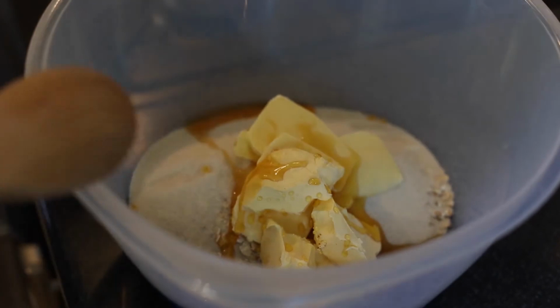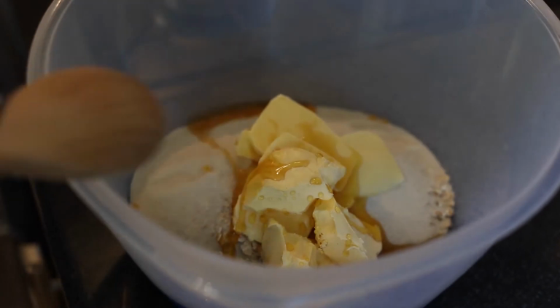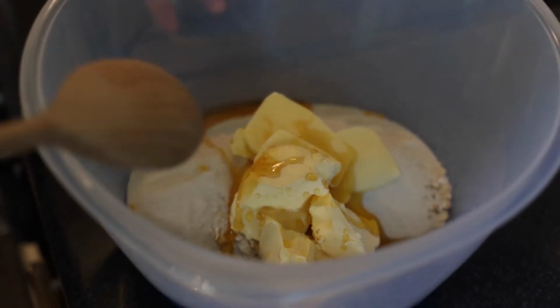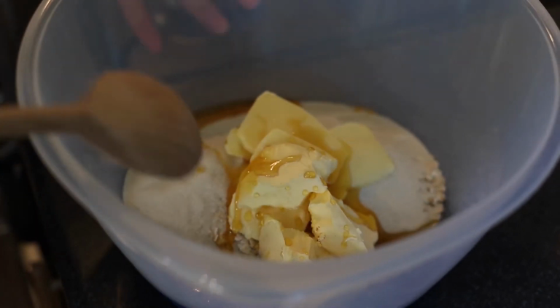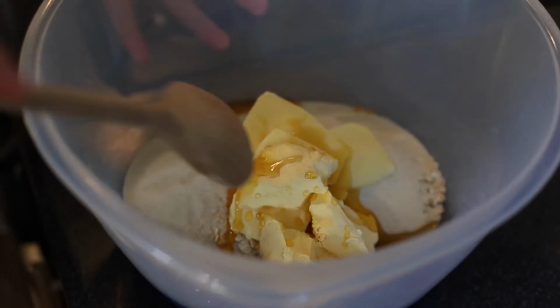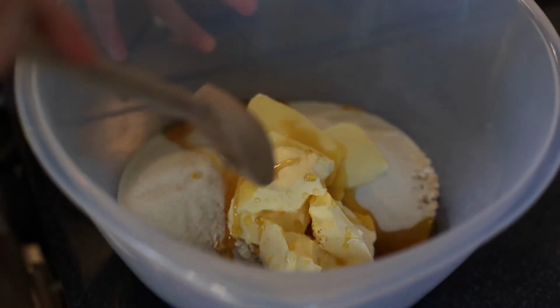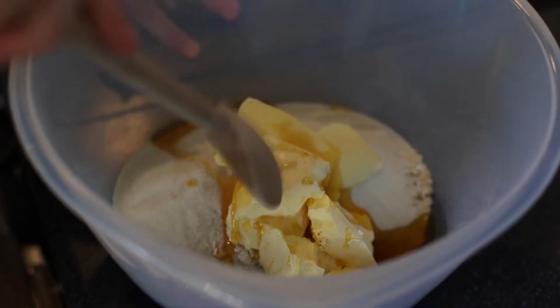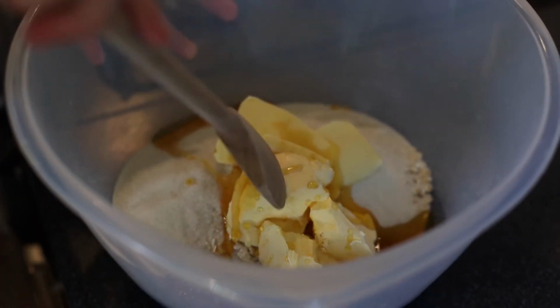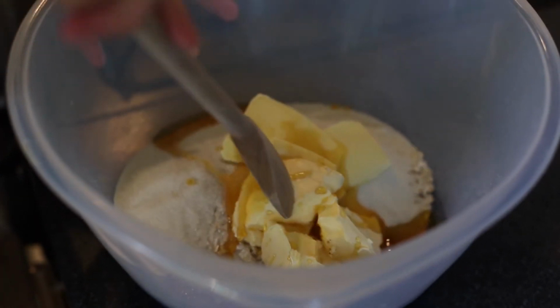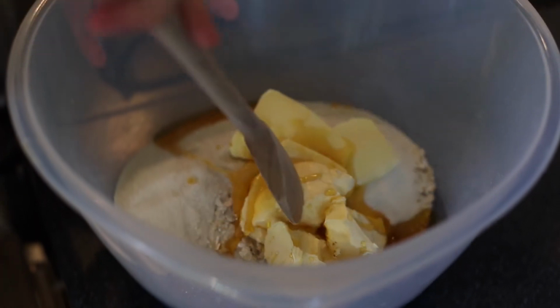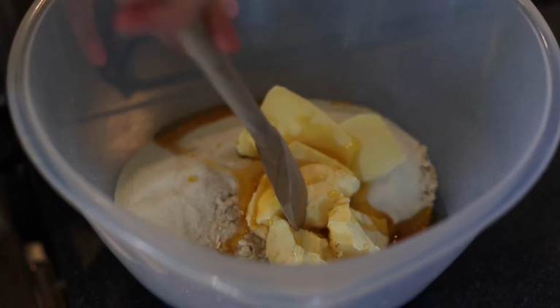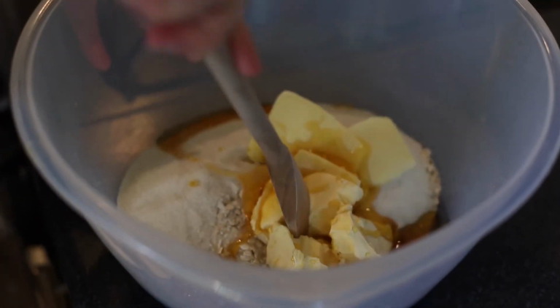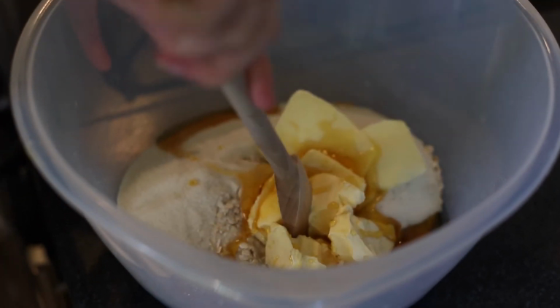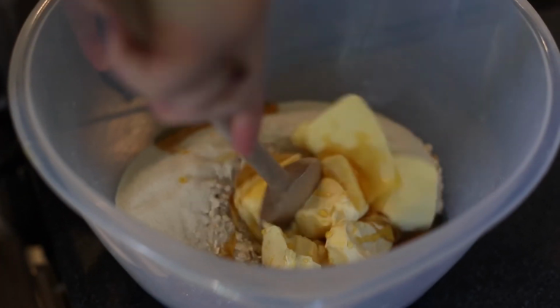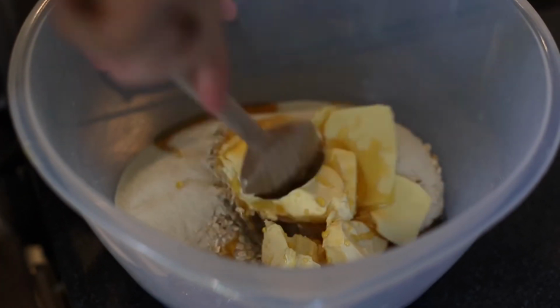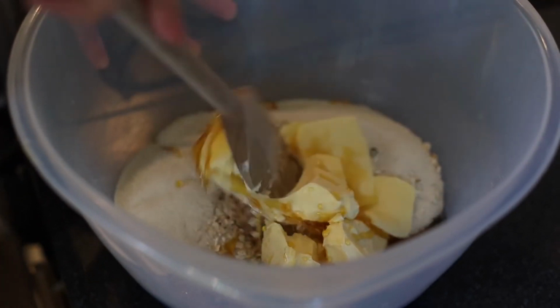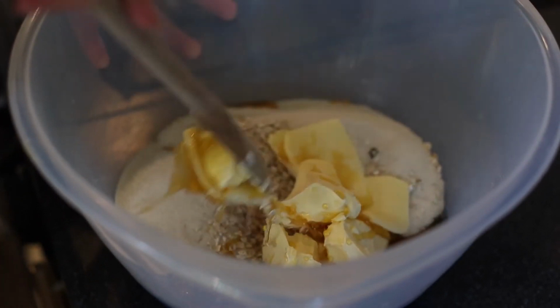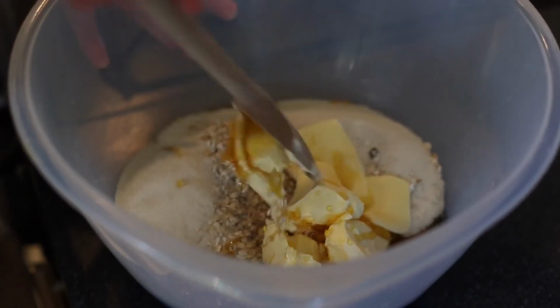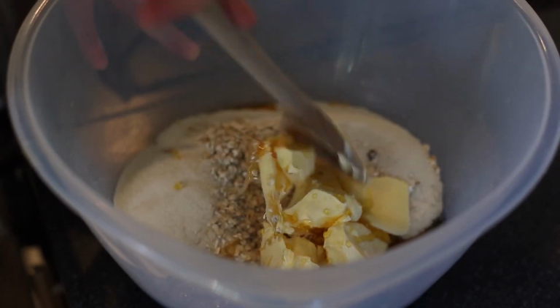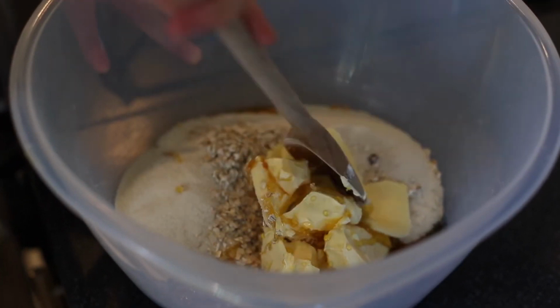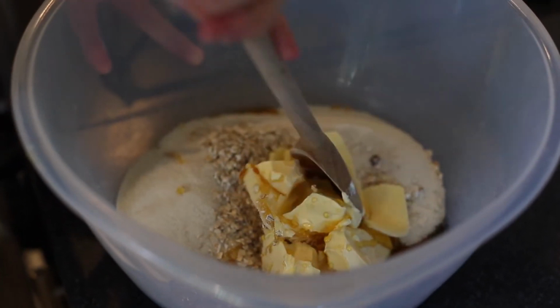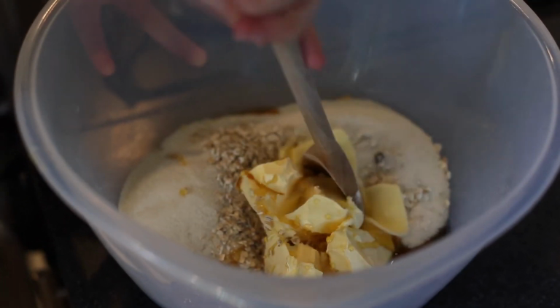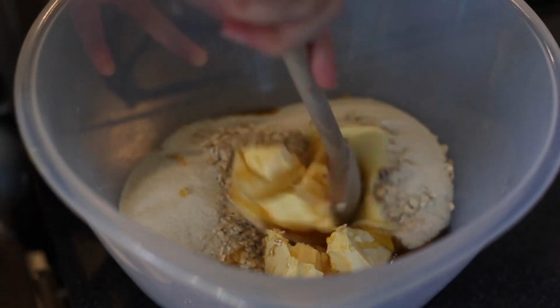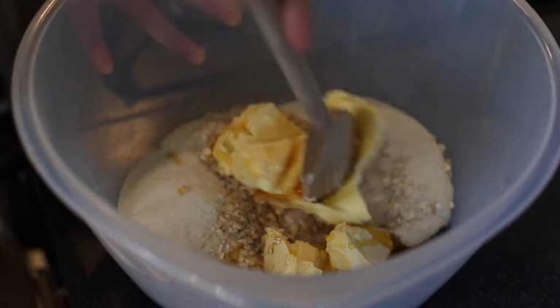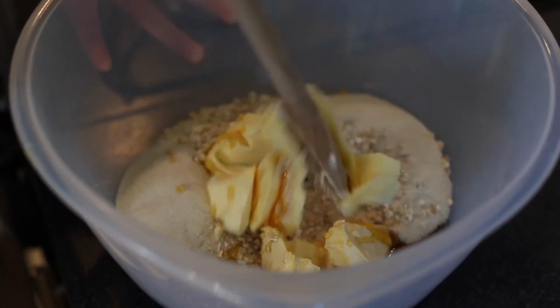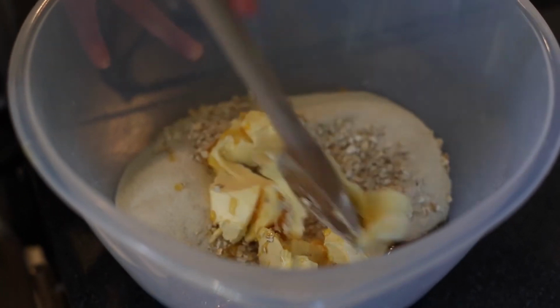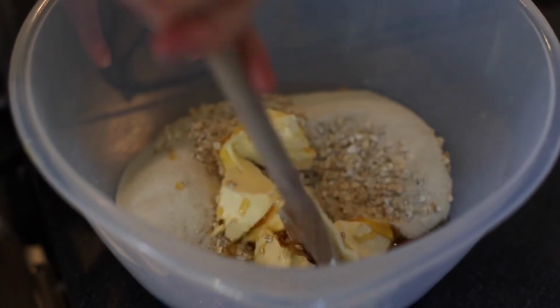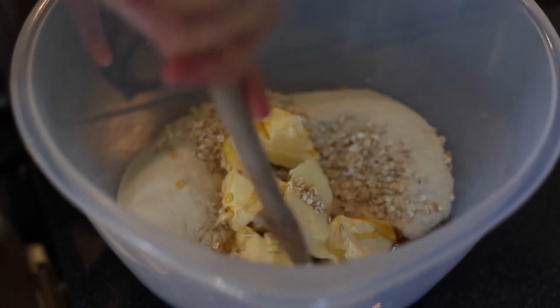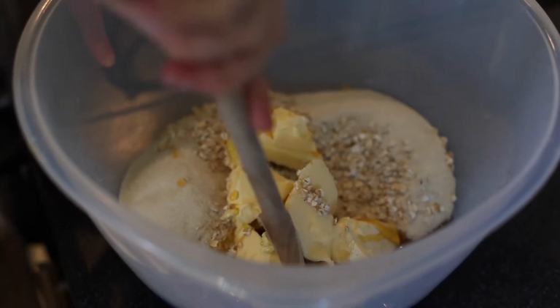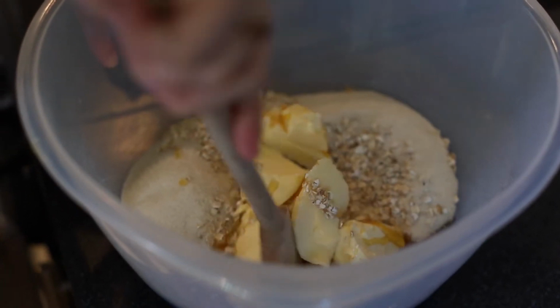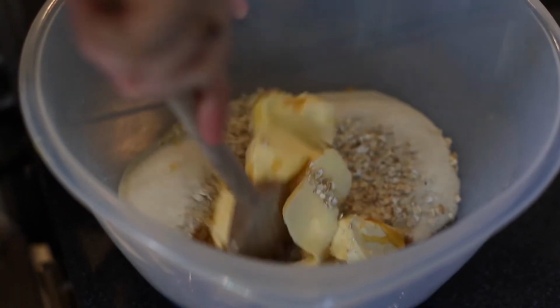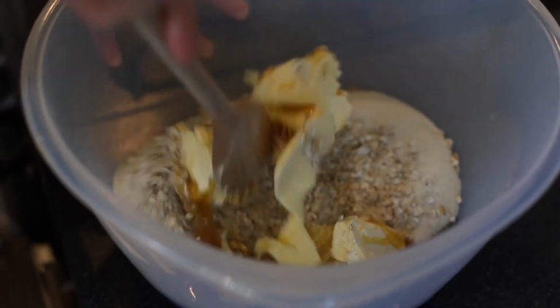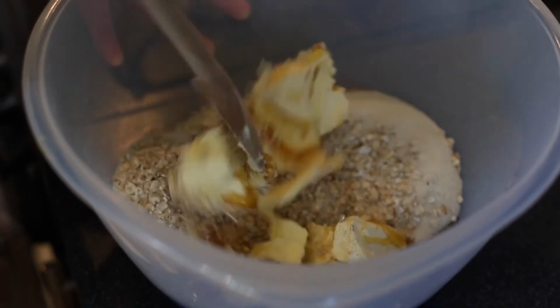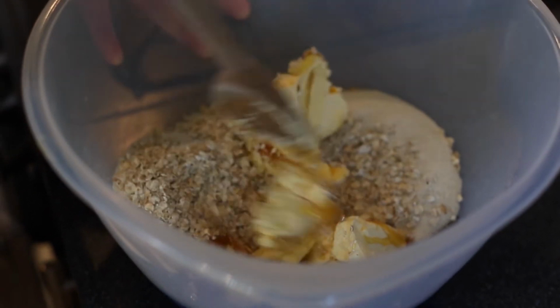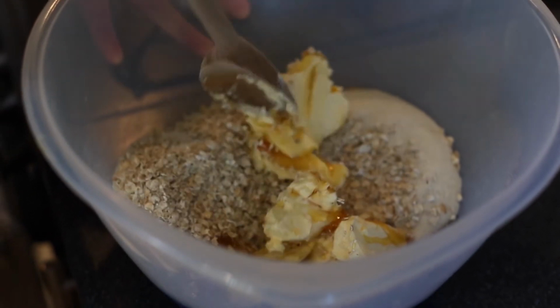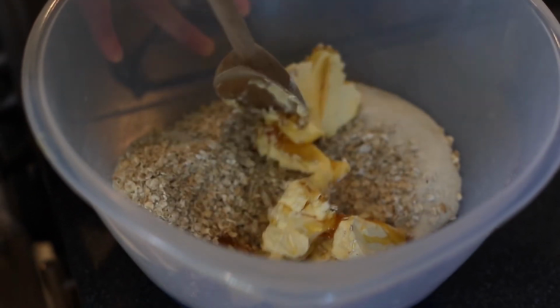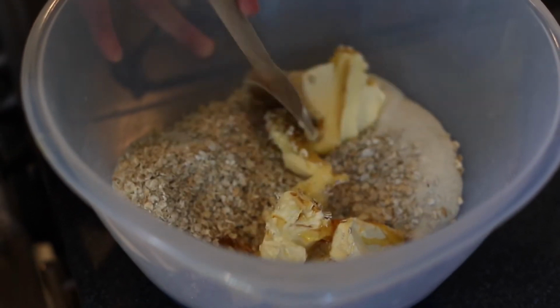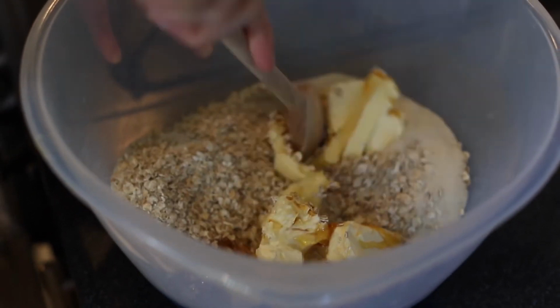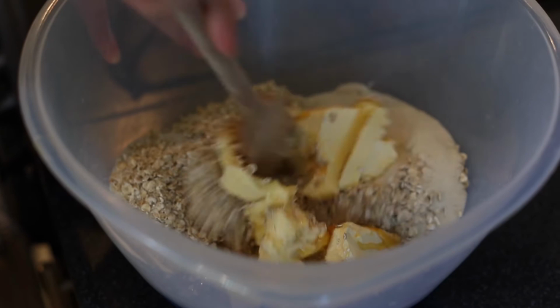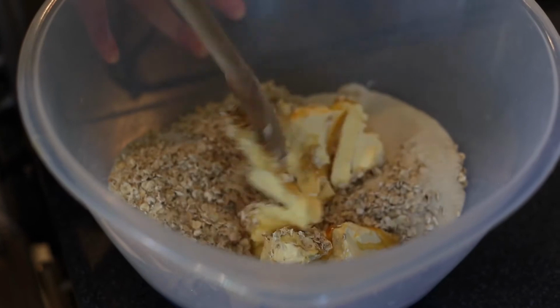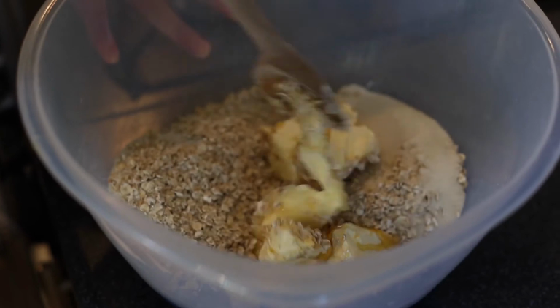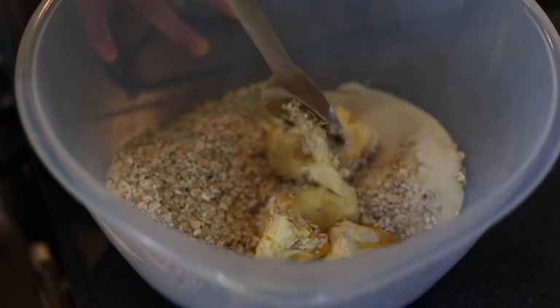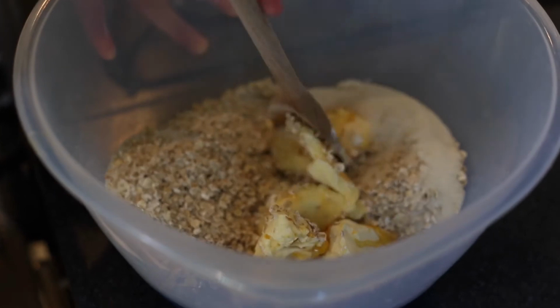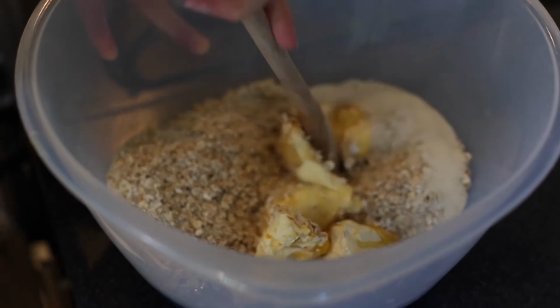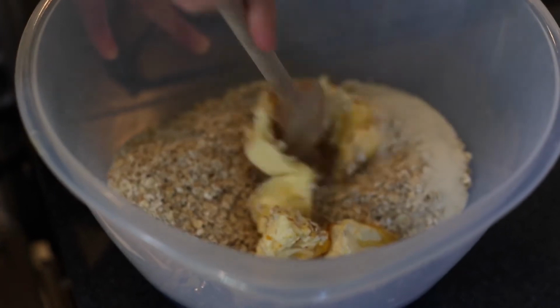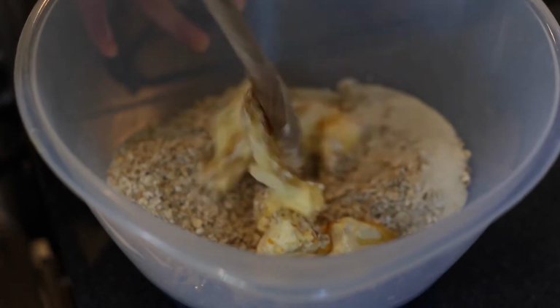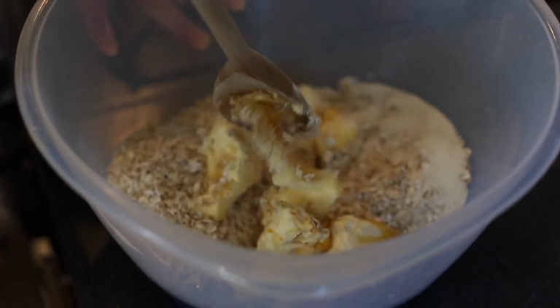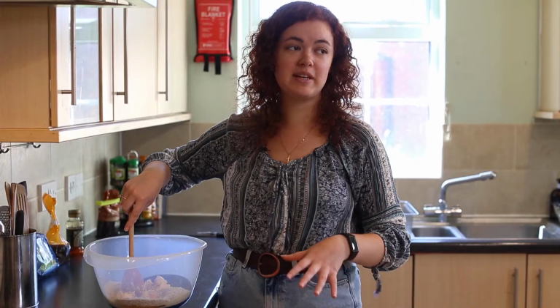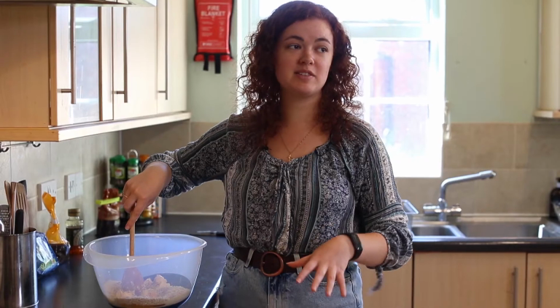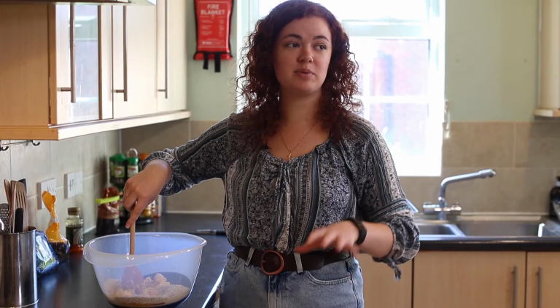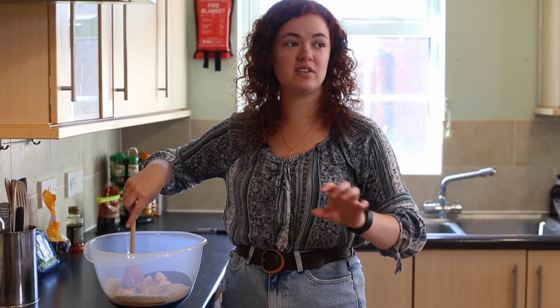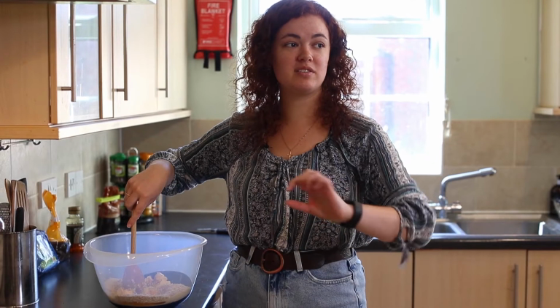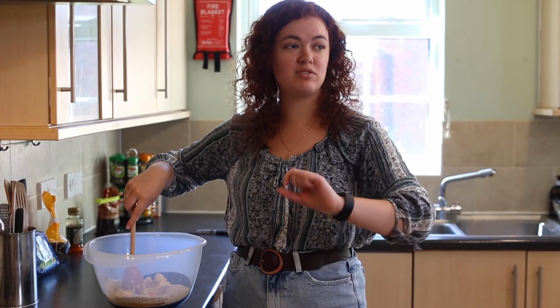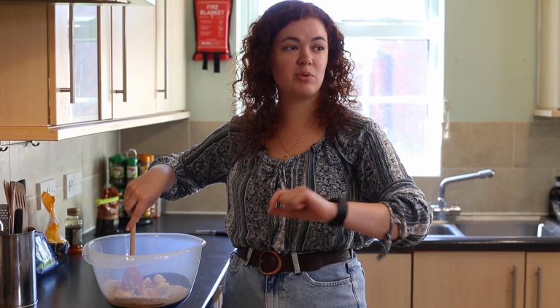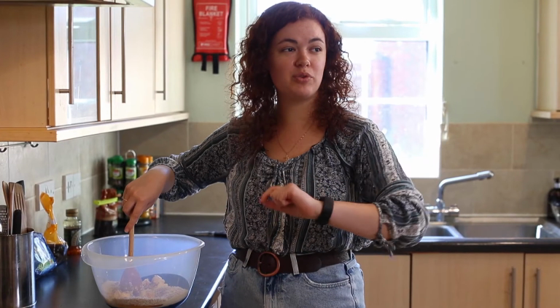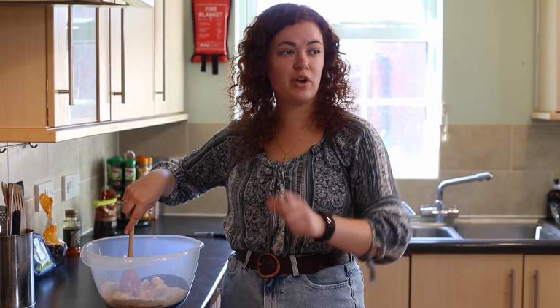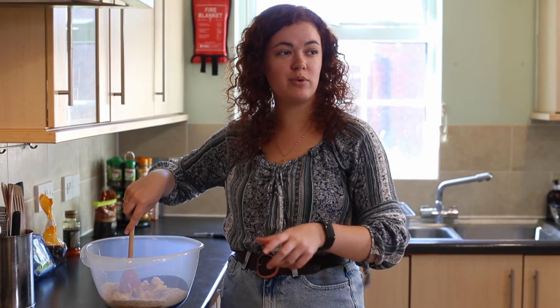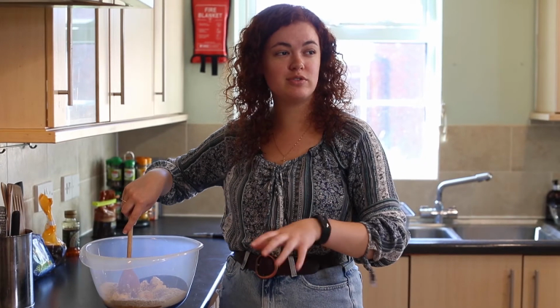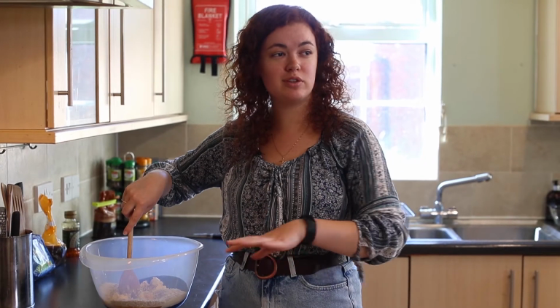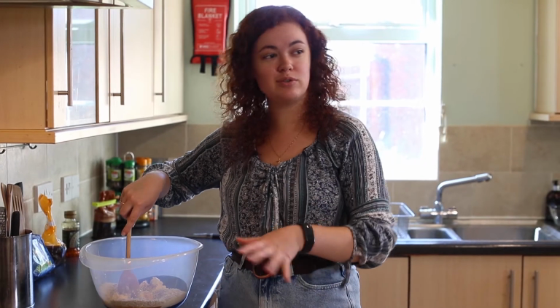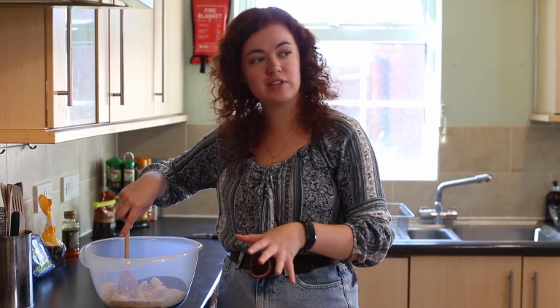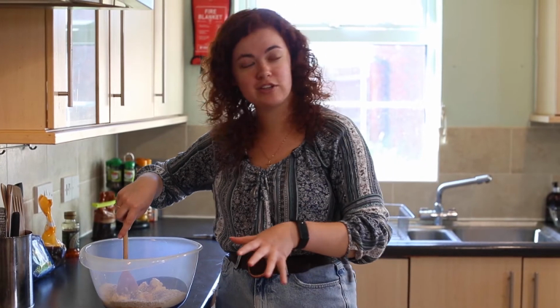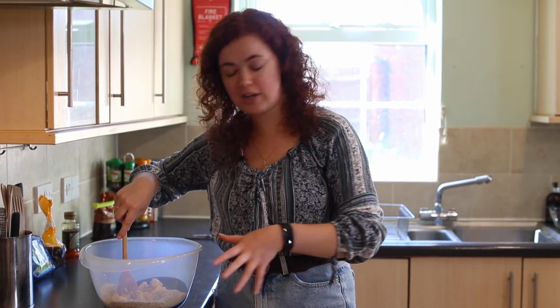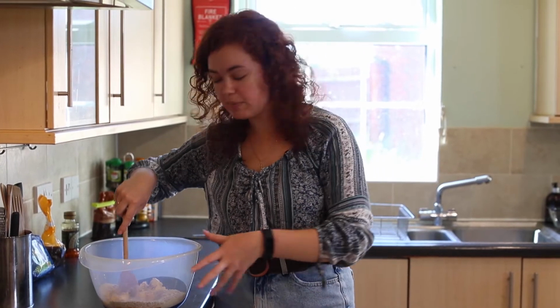I'm going to mix them now. You can put them in a food processor, but when you're mixing them be careful not to over-mix, because you don't want the oats to lose their shape.